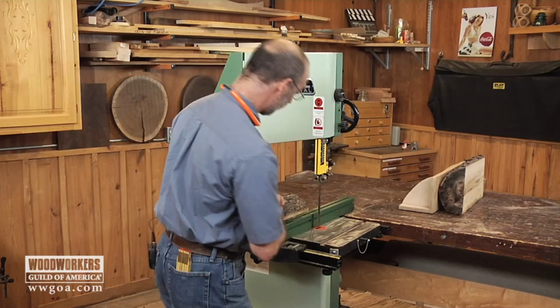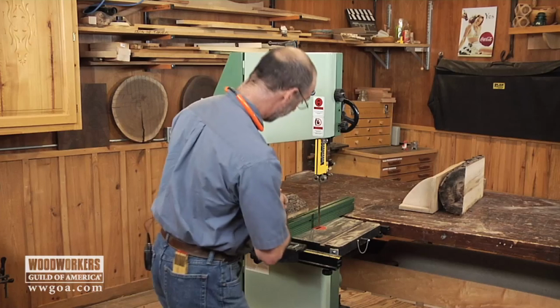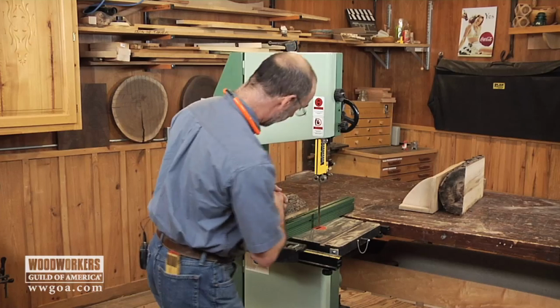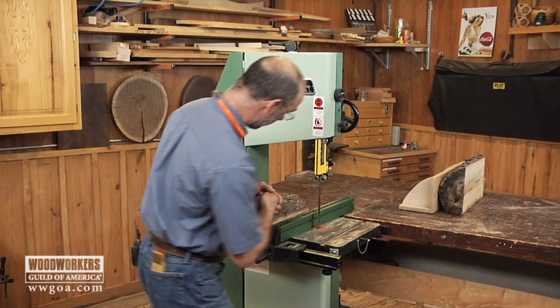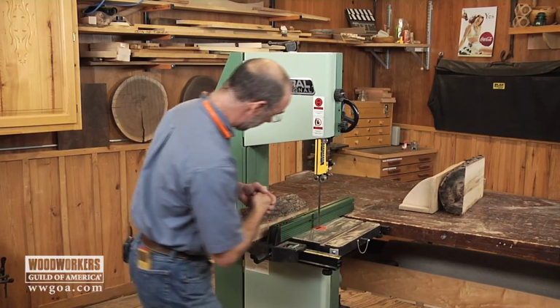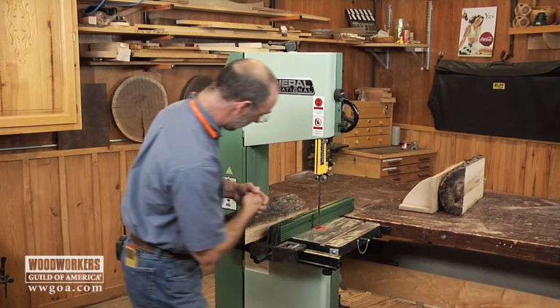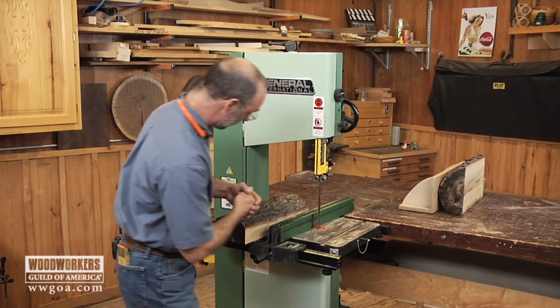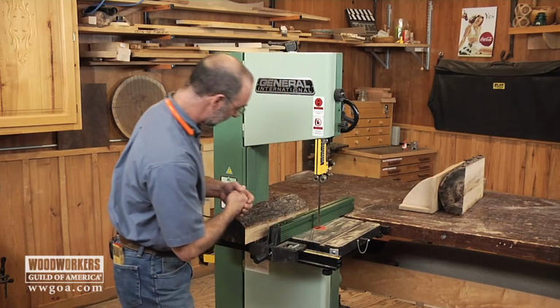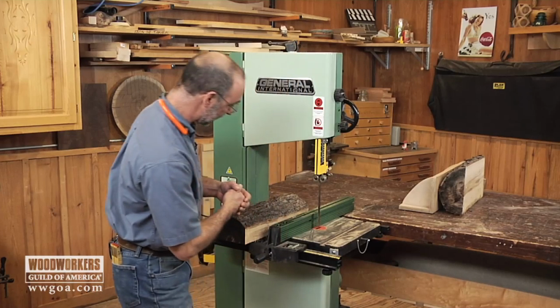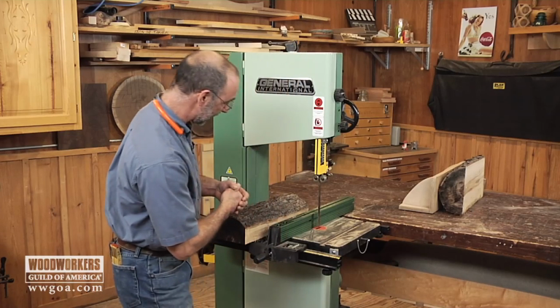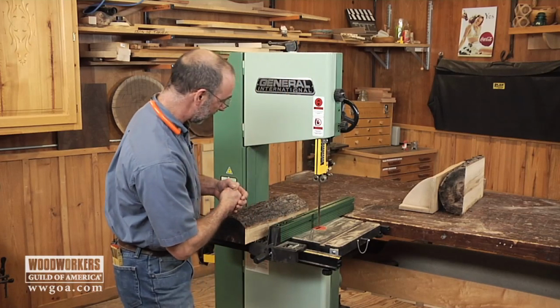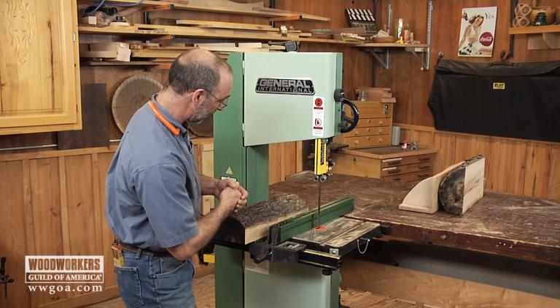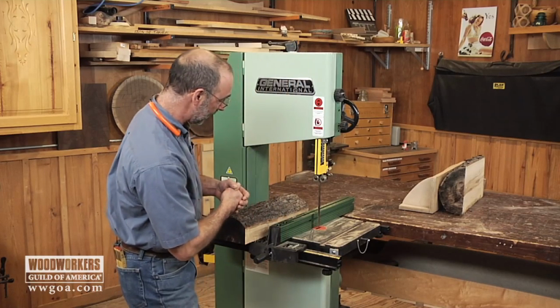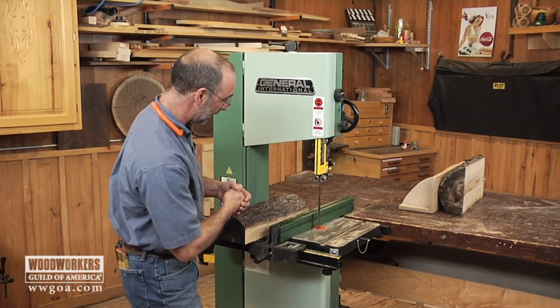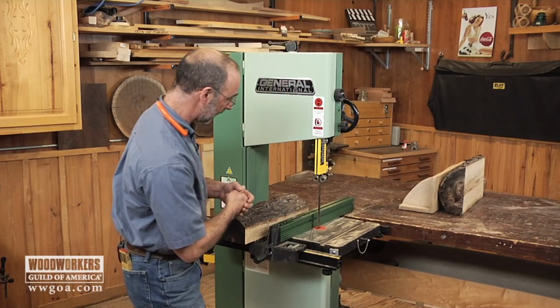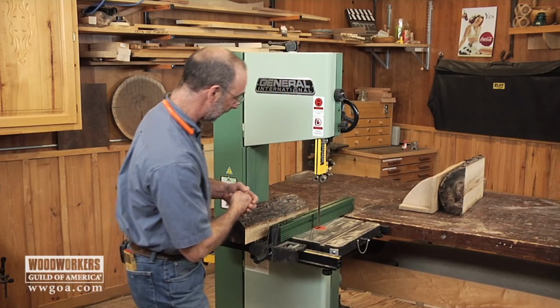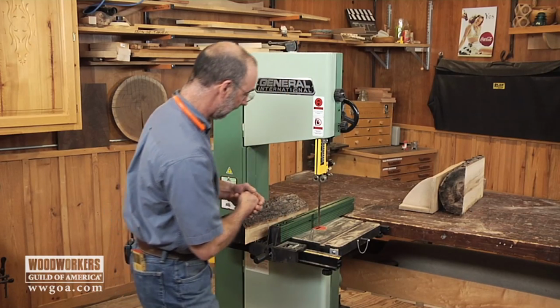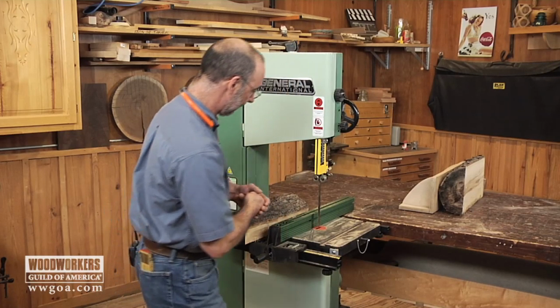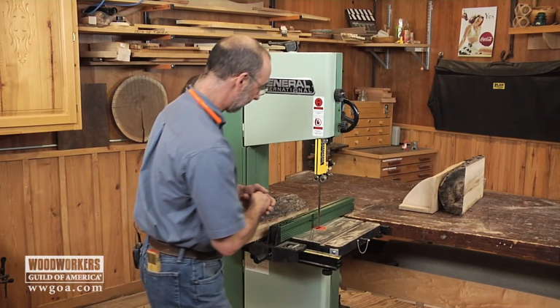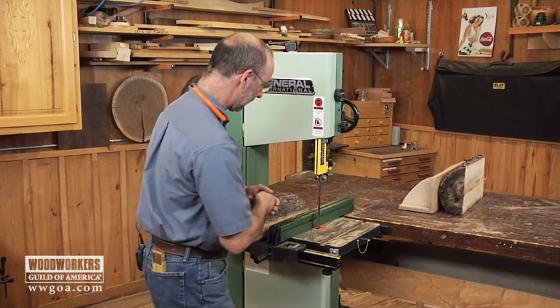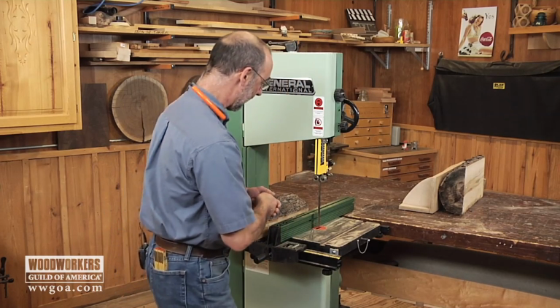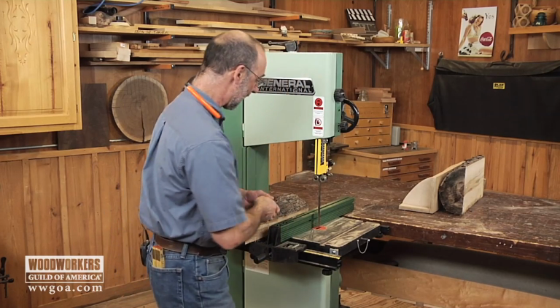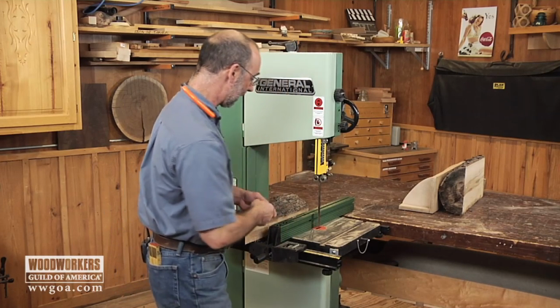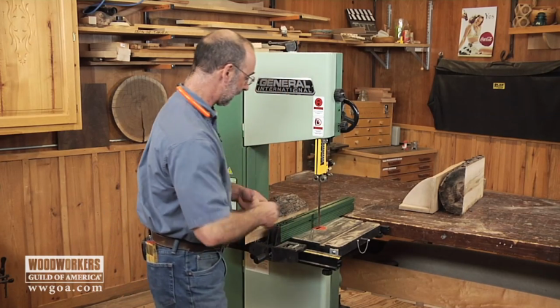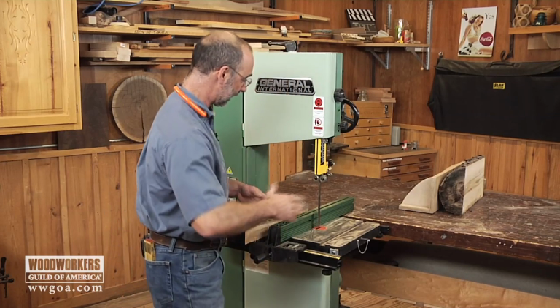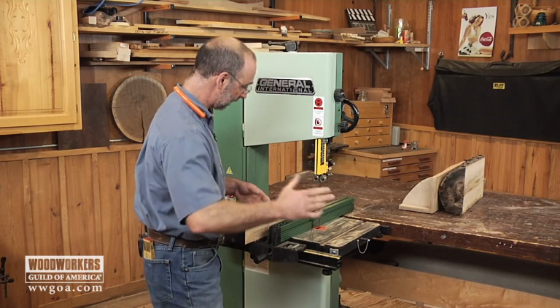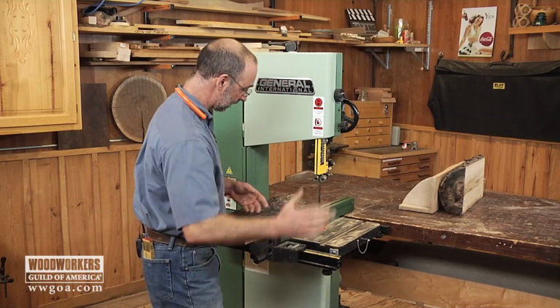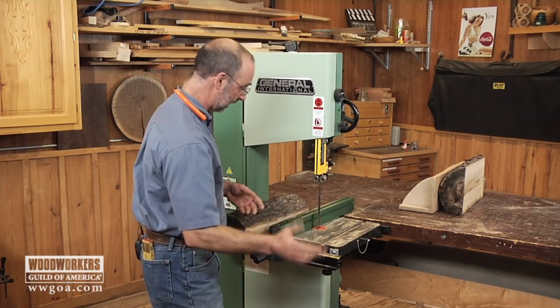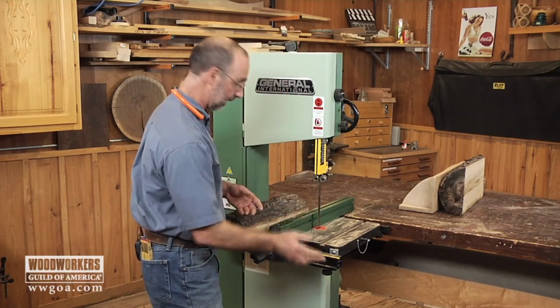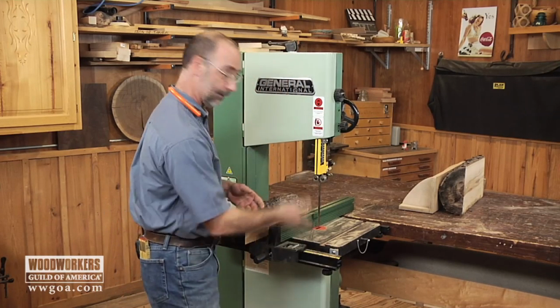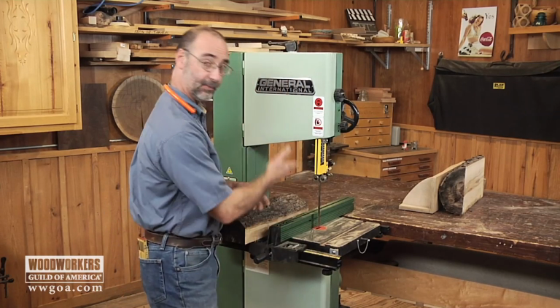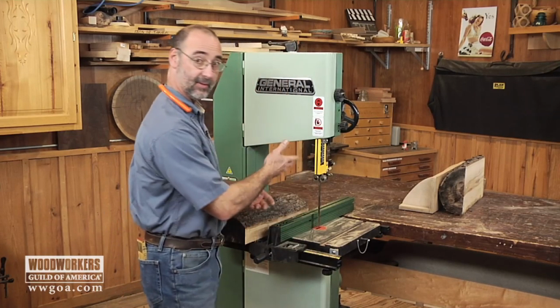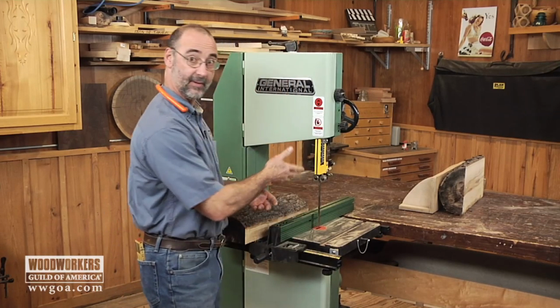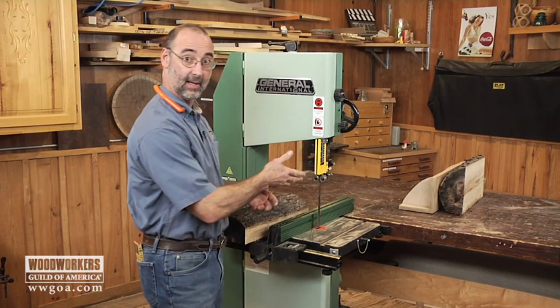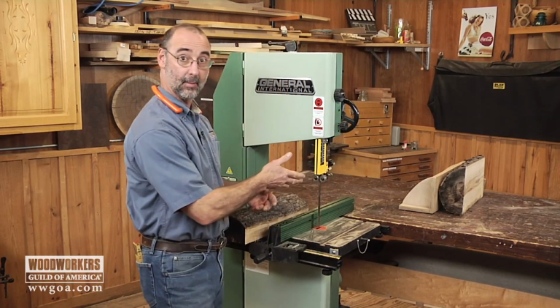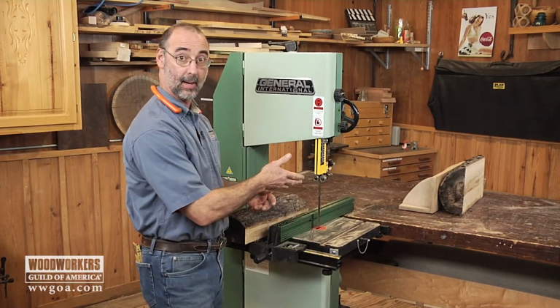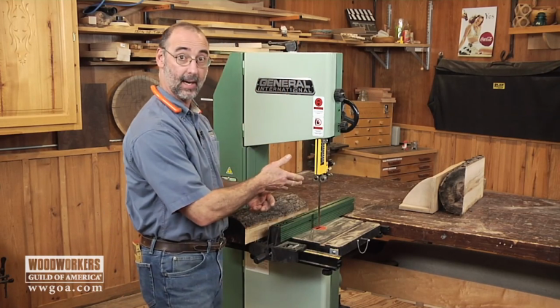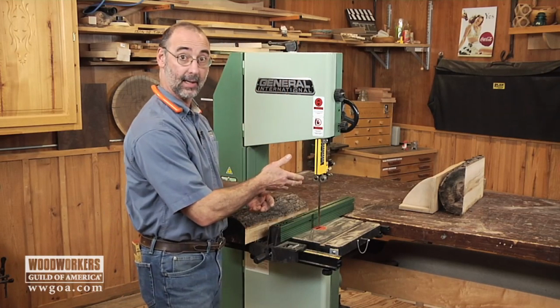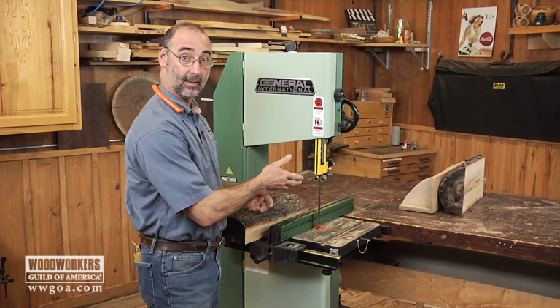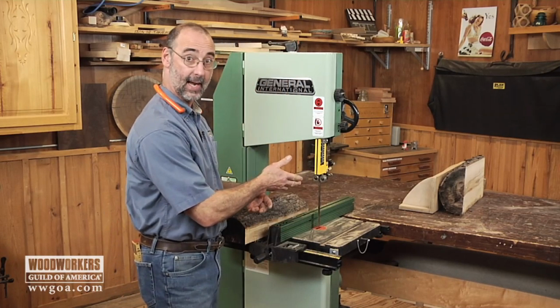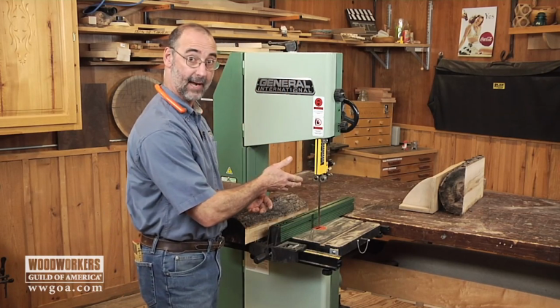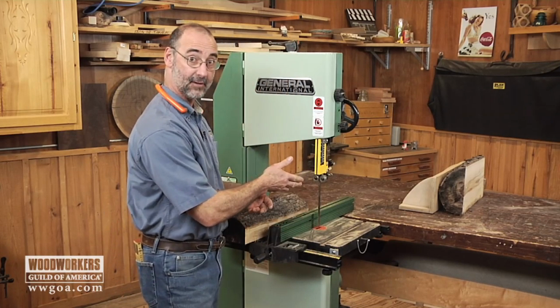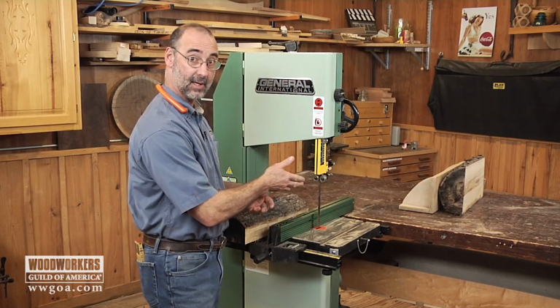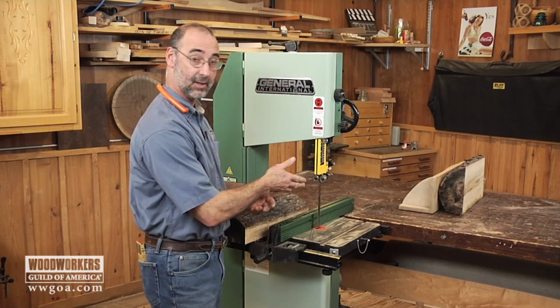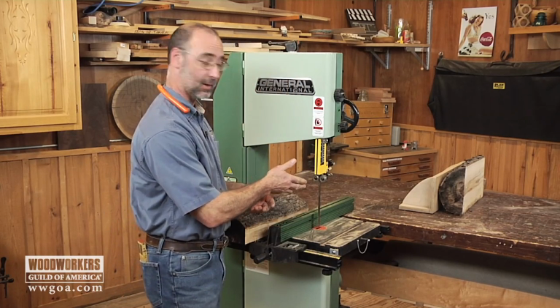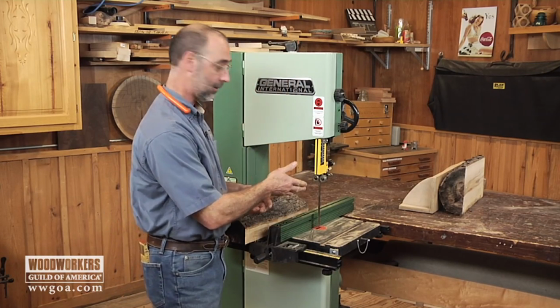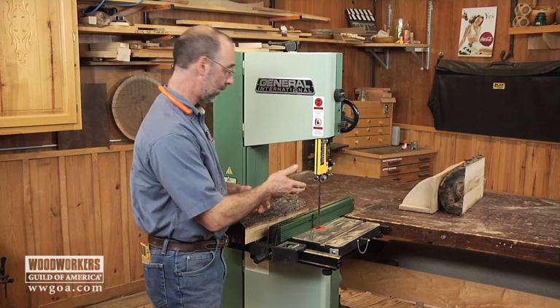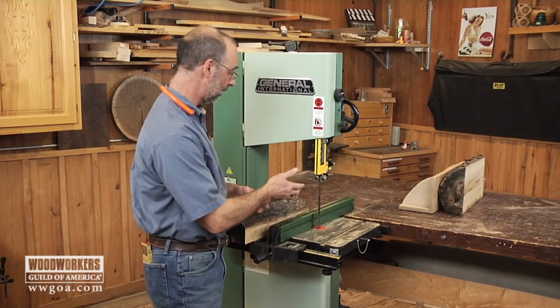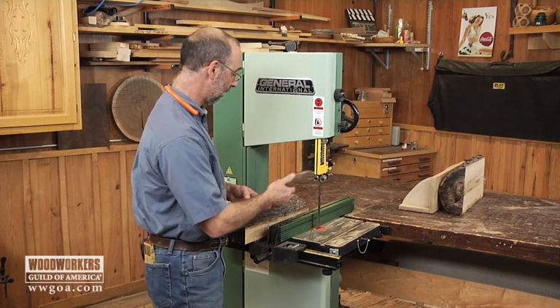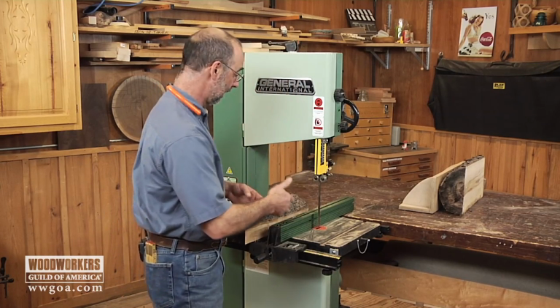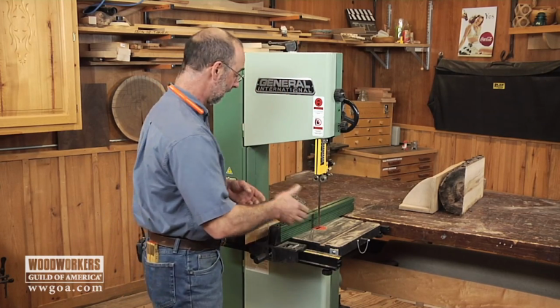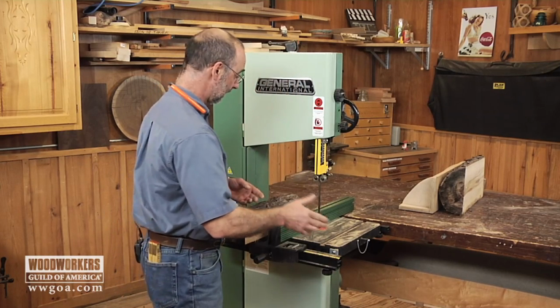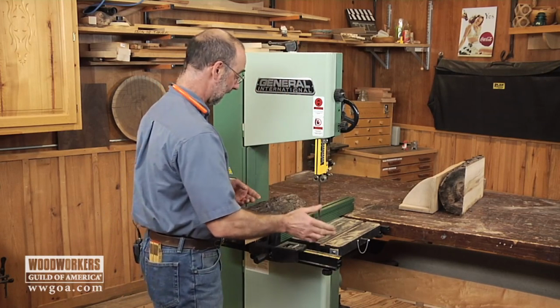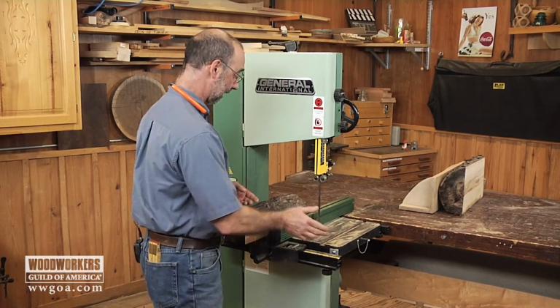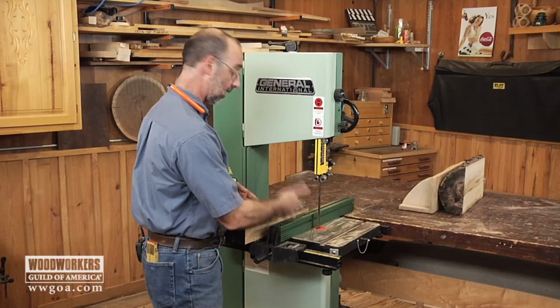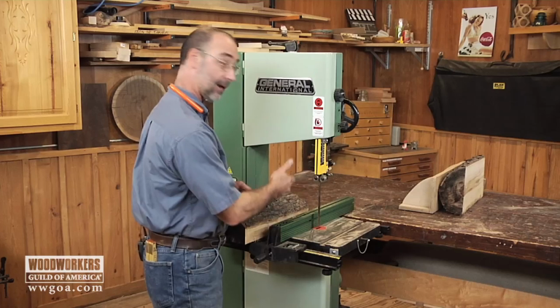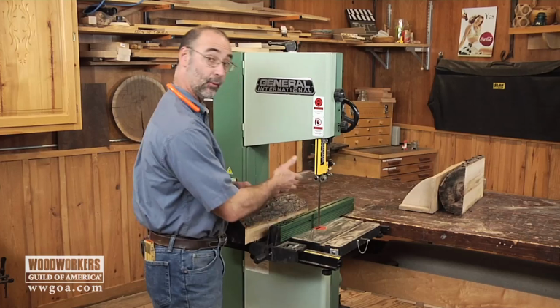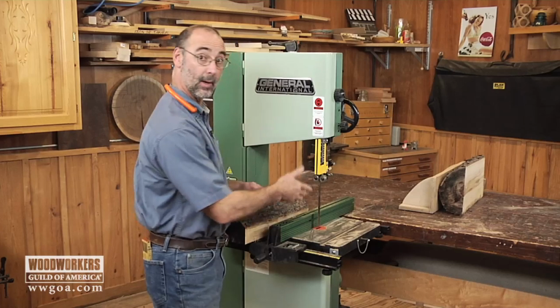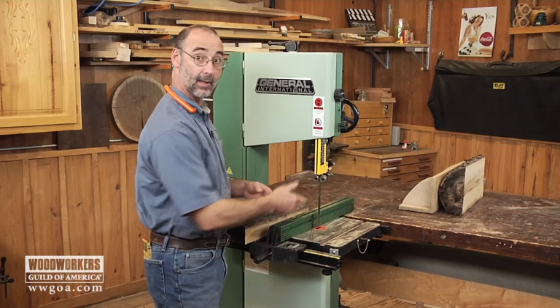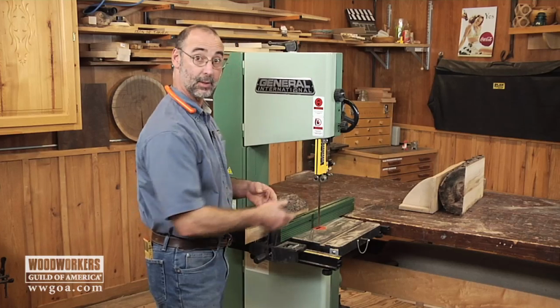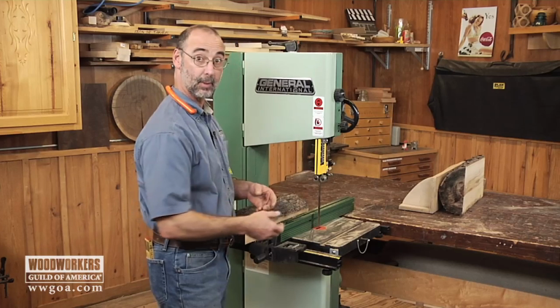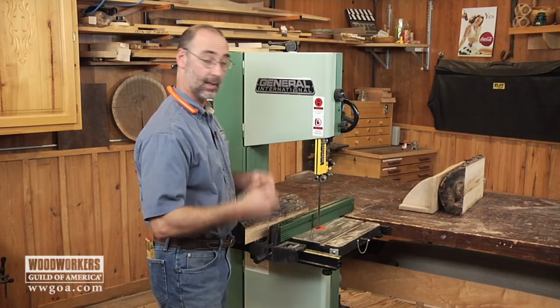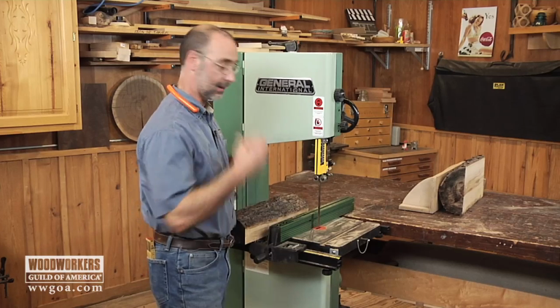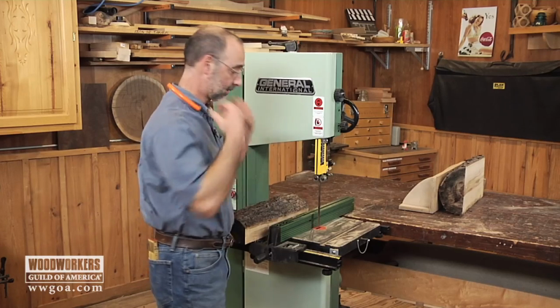I'm all set up here. Now I can just keep feeding my half section through, taking off one-inch planks.